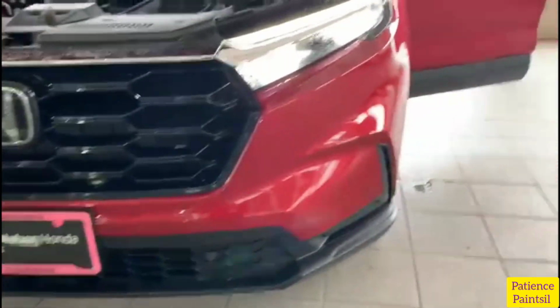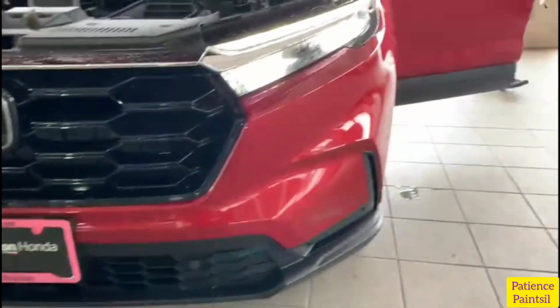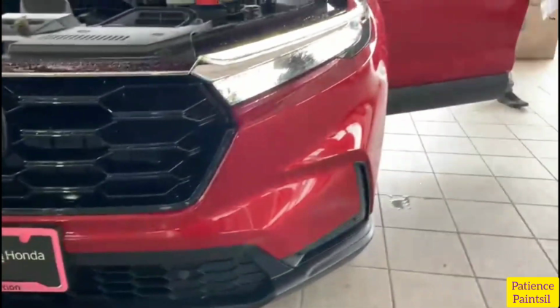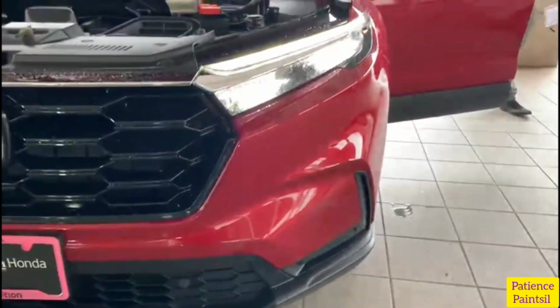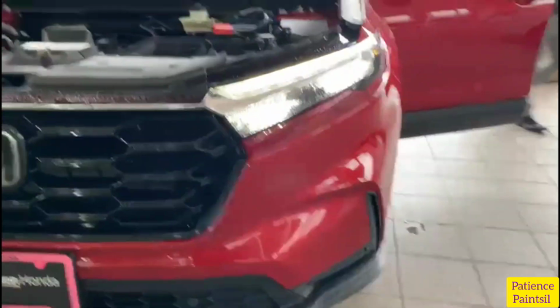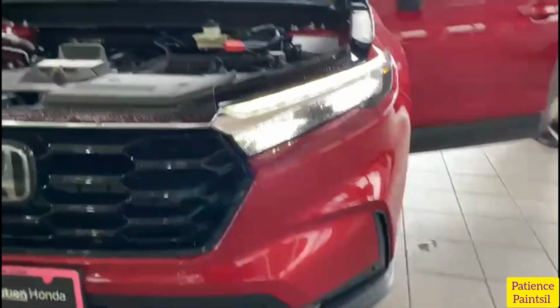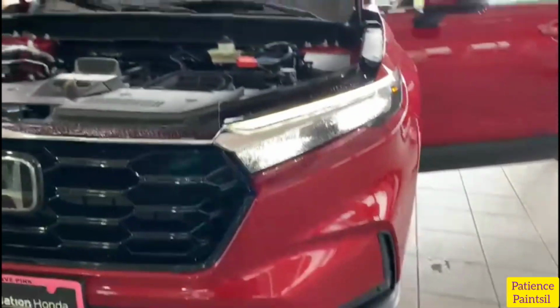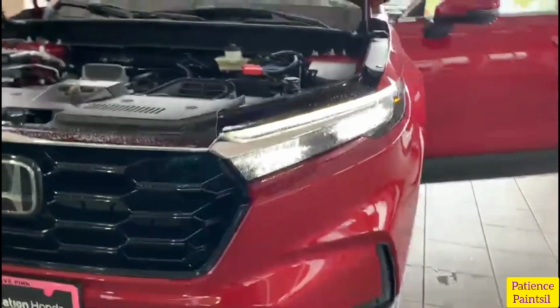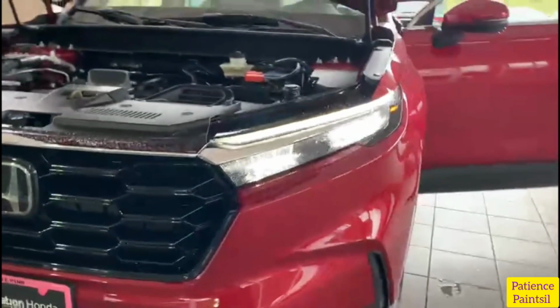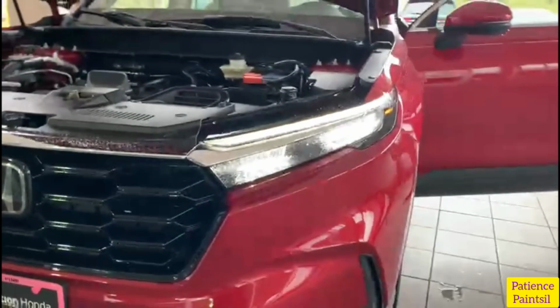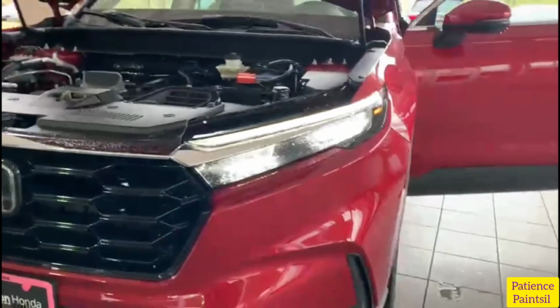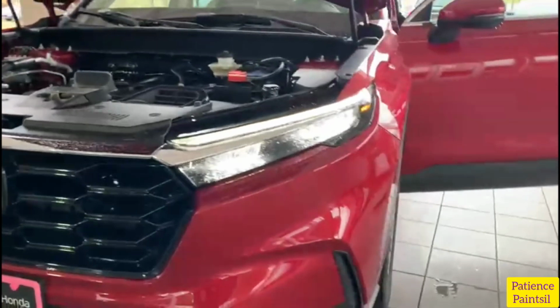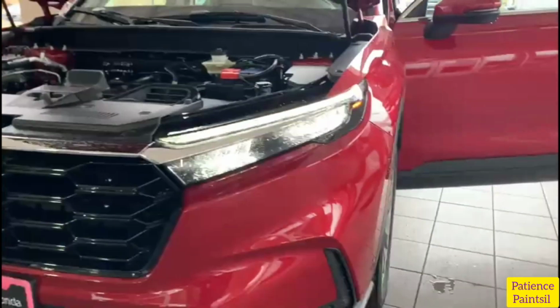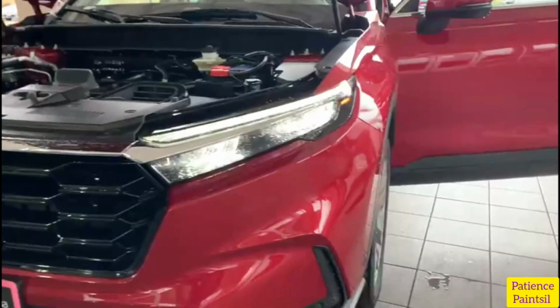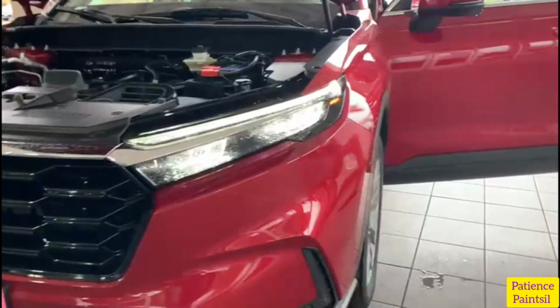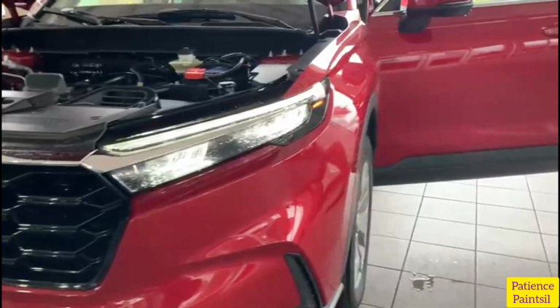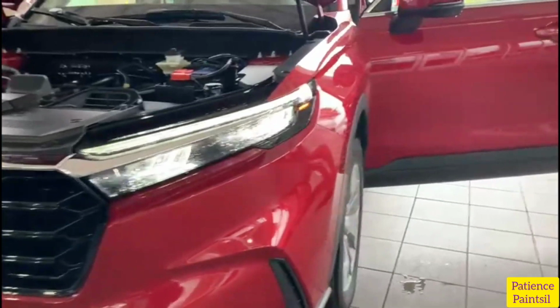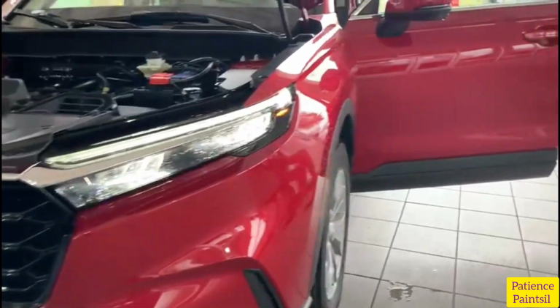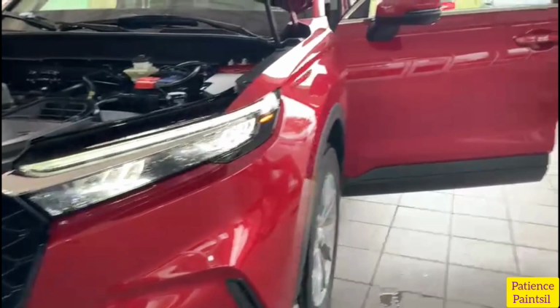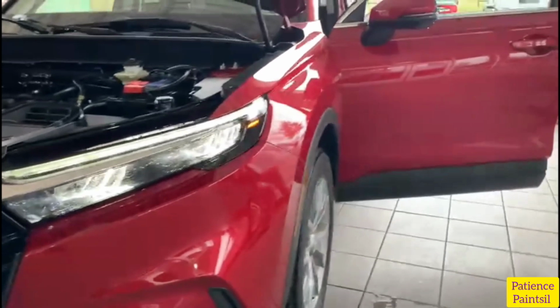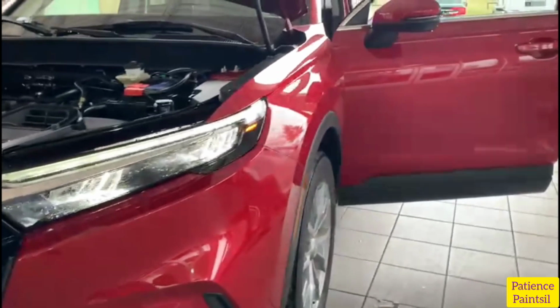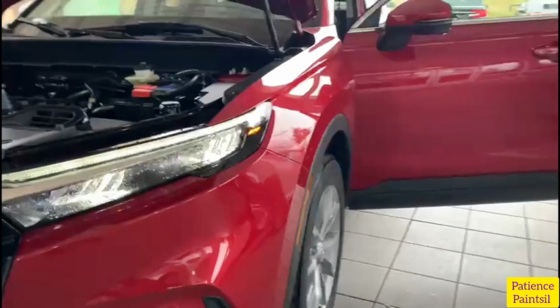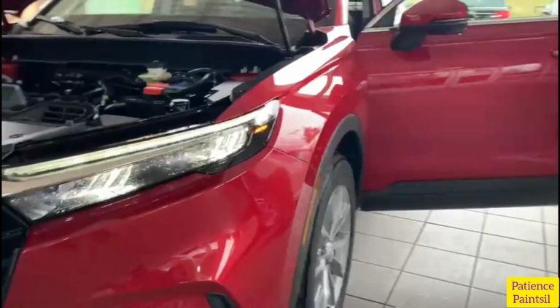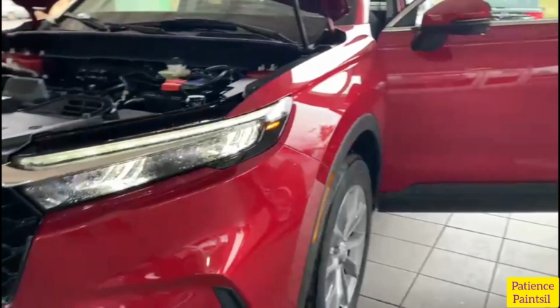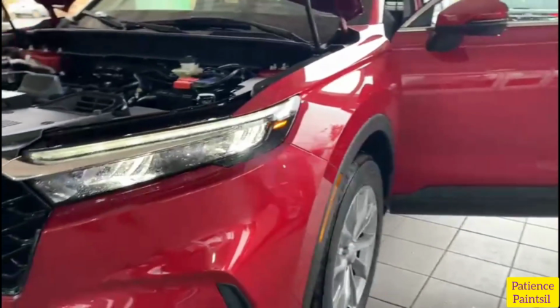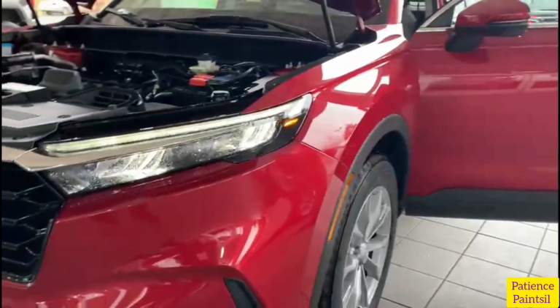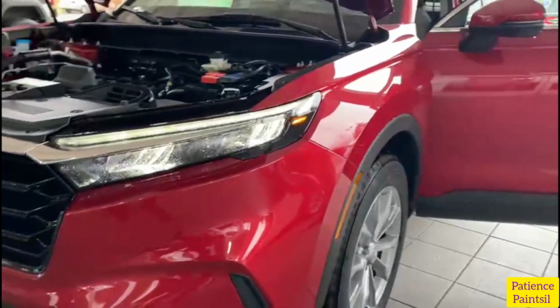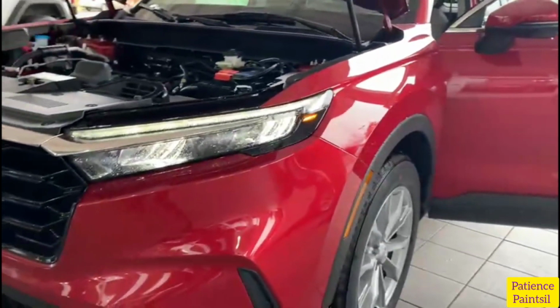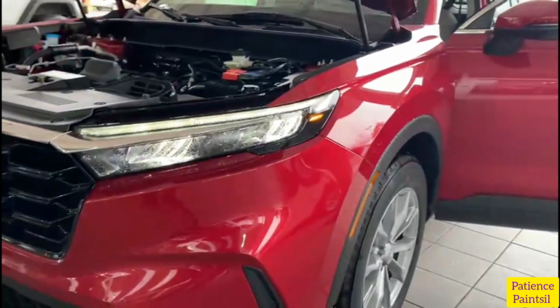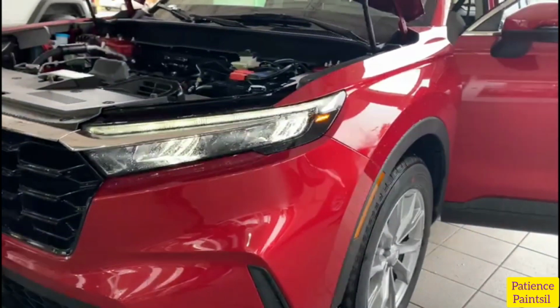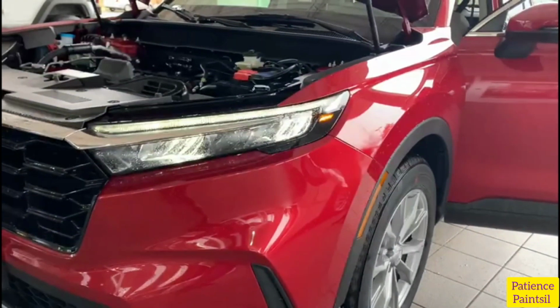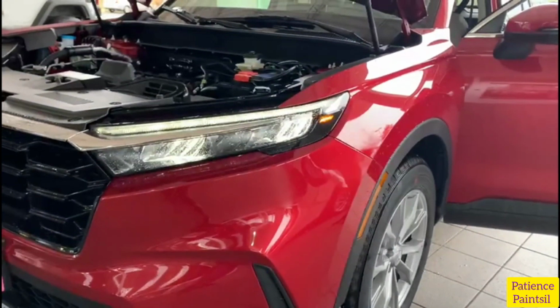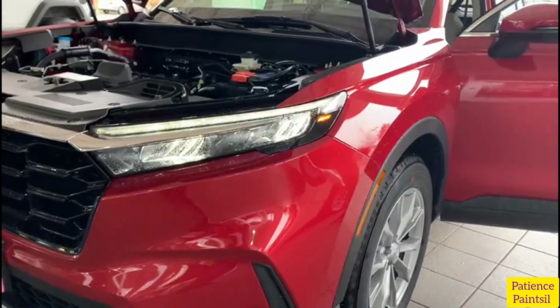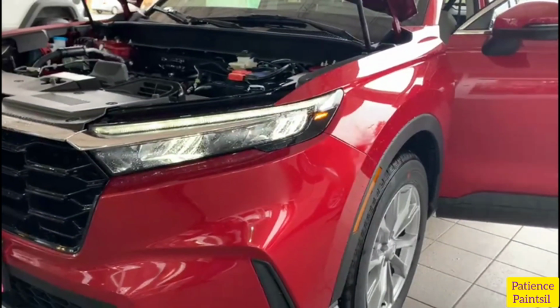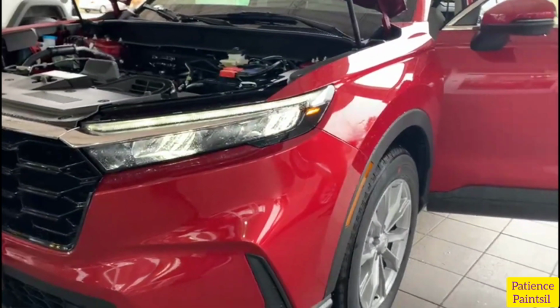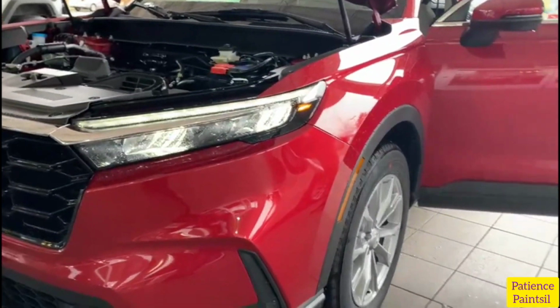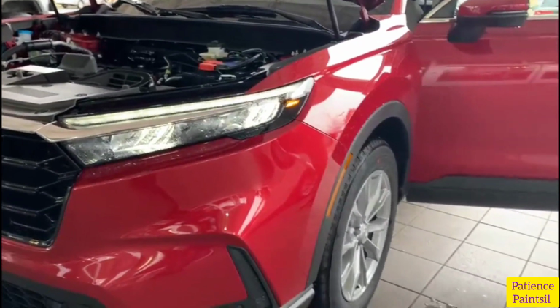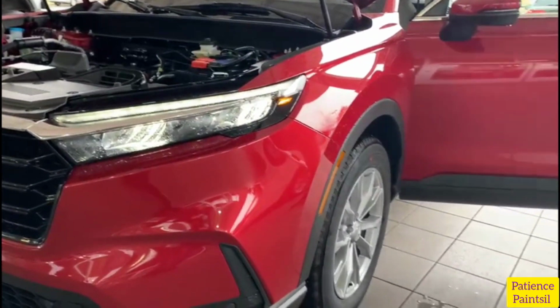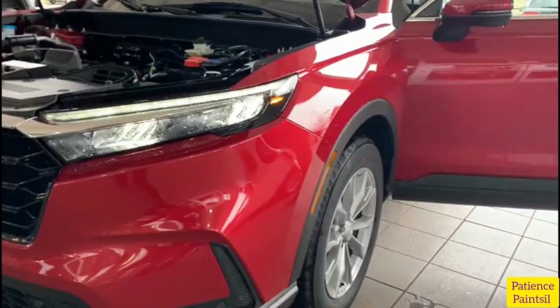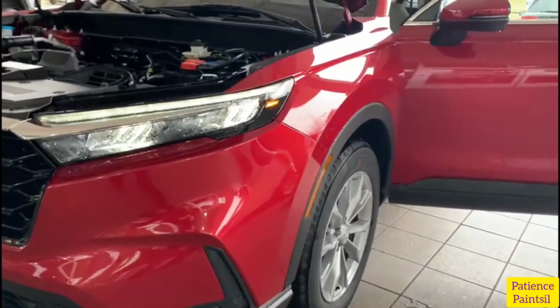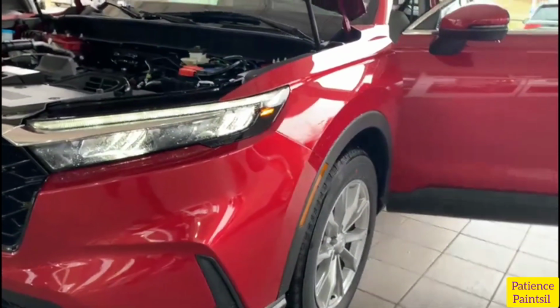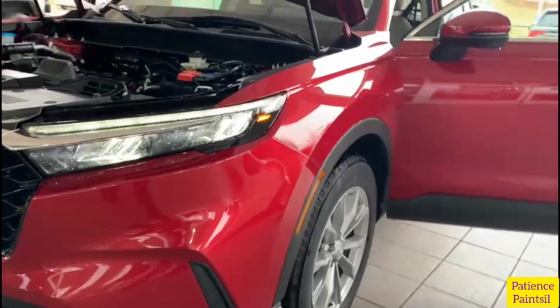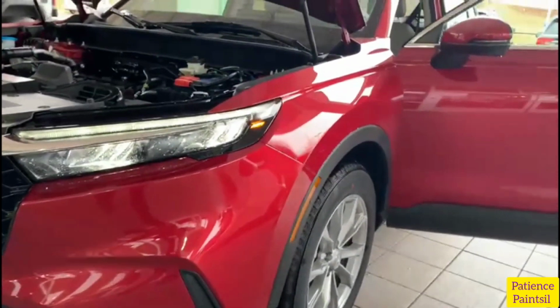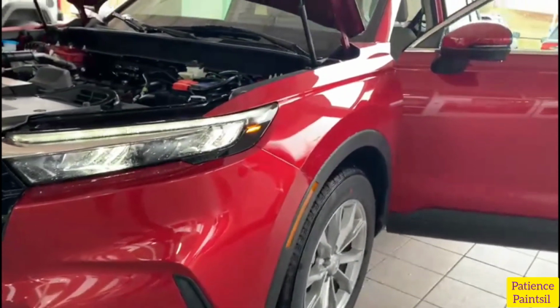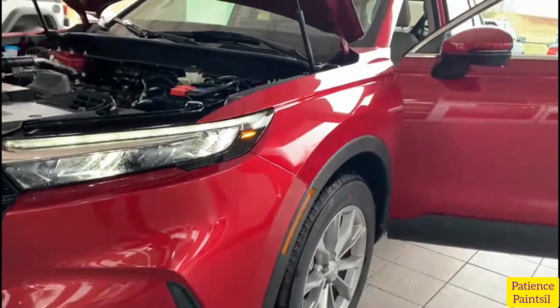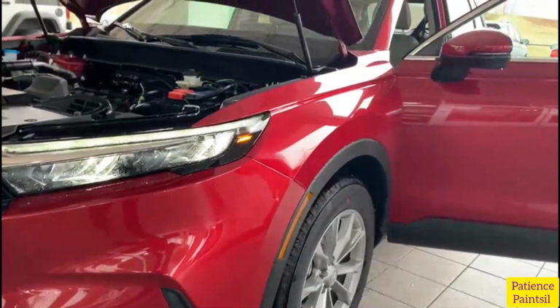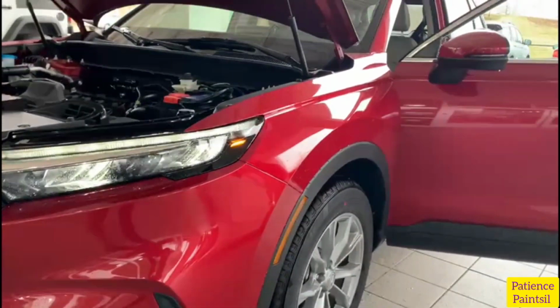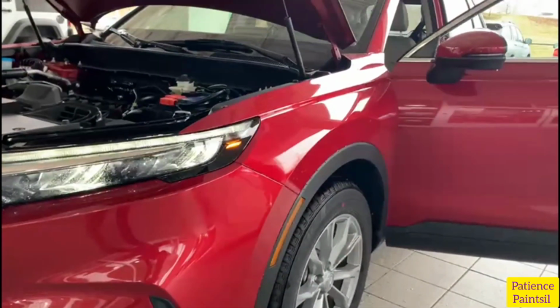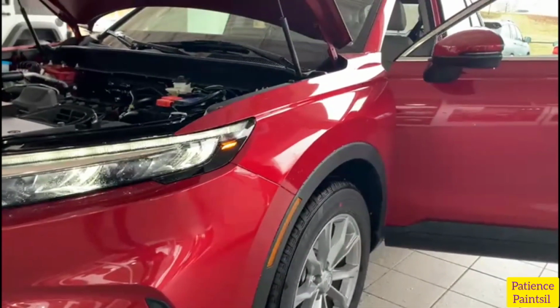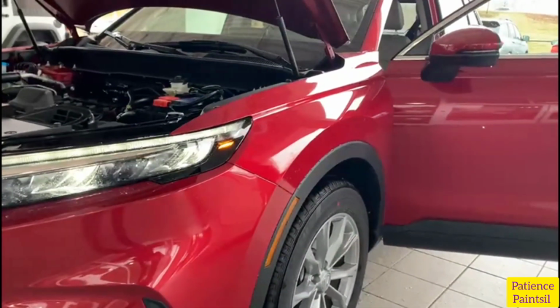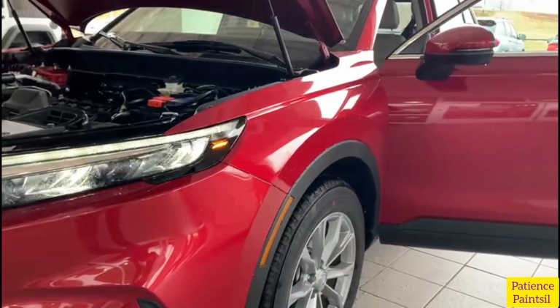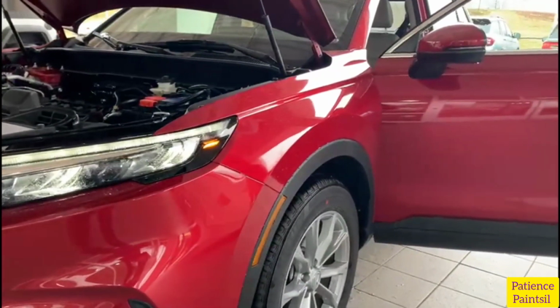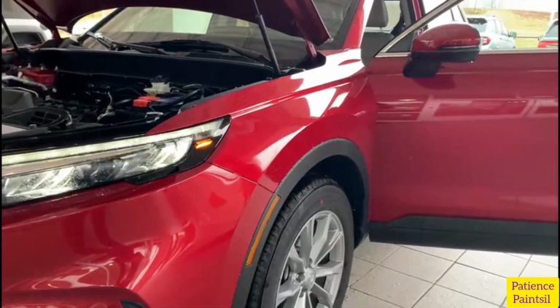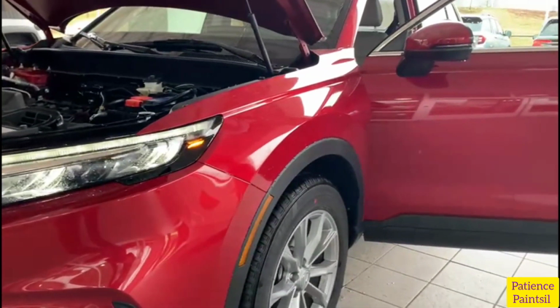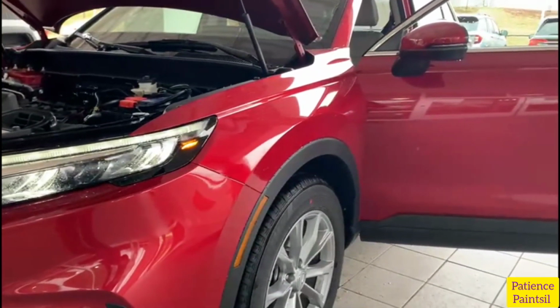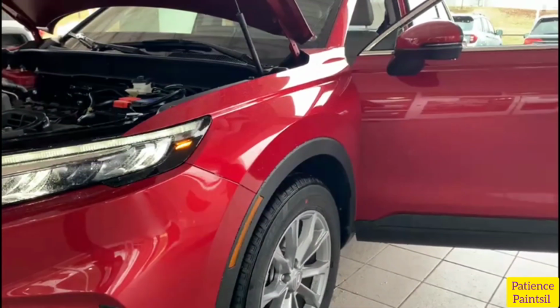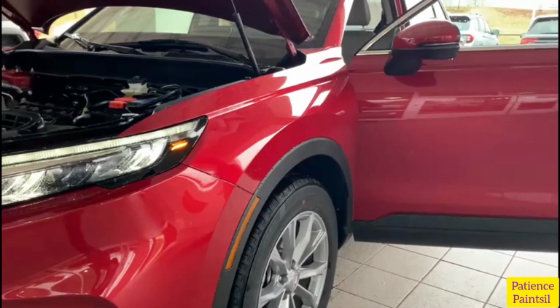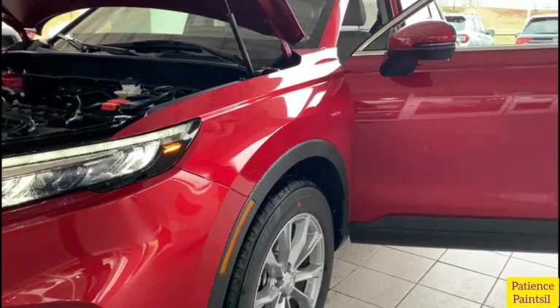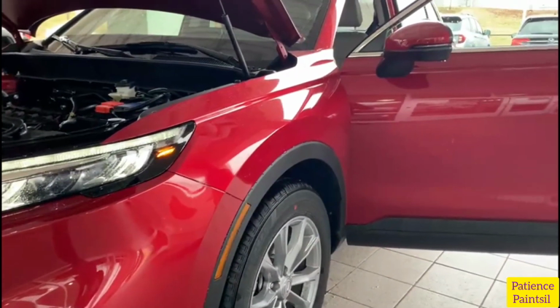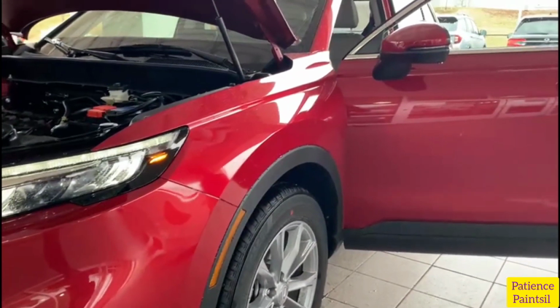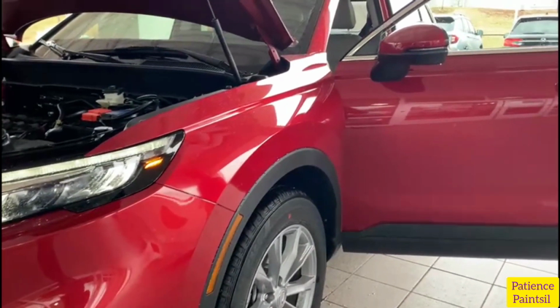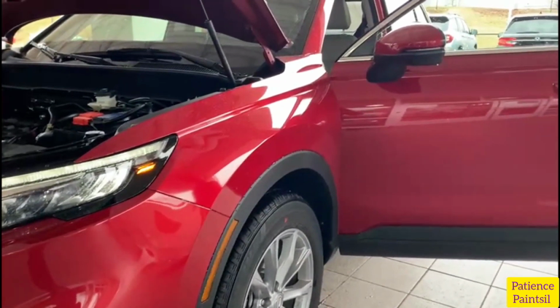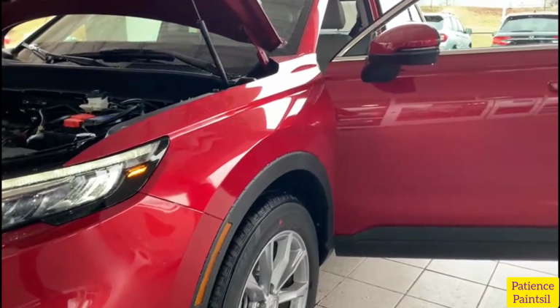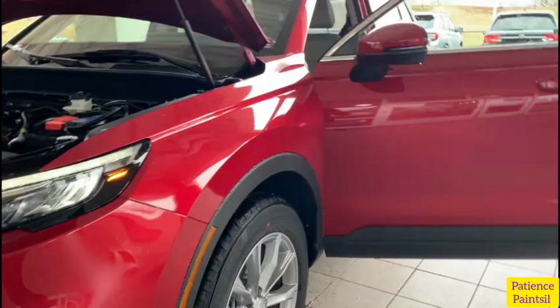This car looks like a dream, but it's actually really real. It's an amazing car and its qualities are so spectacular.